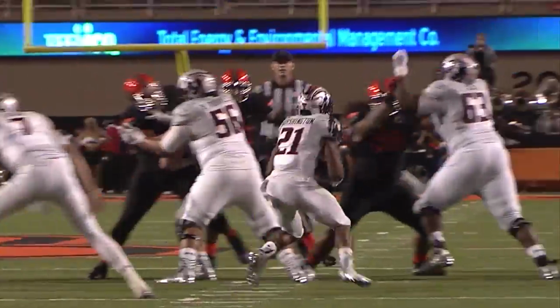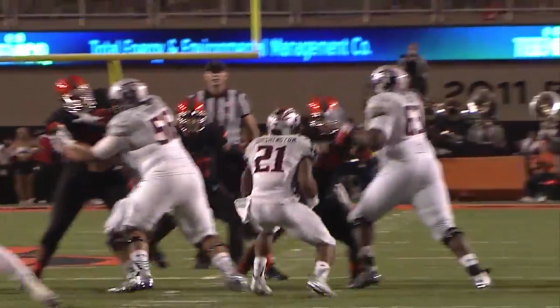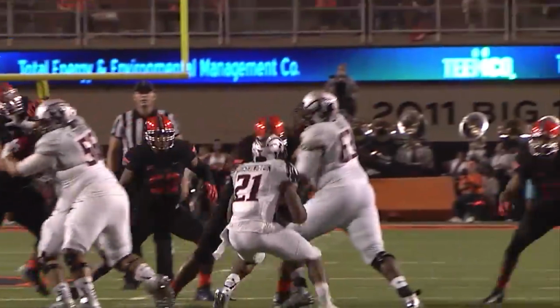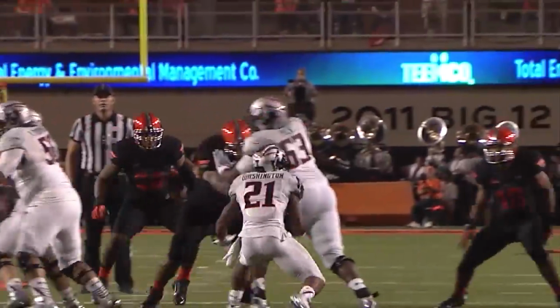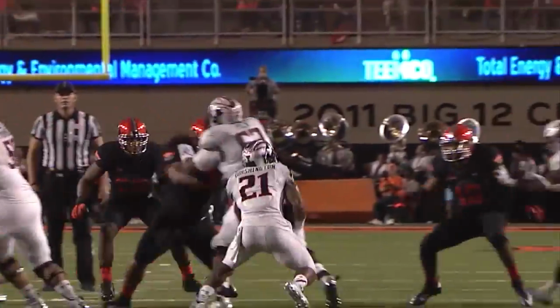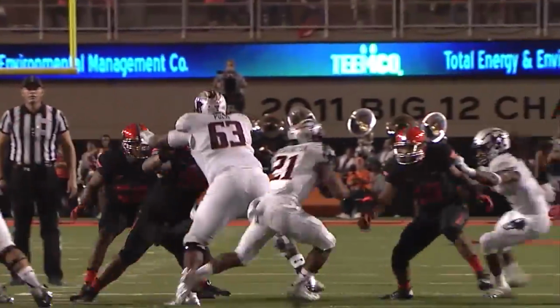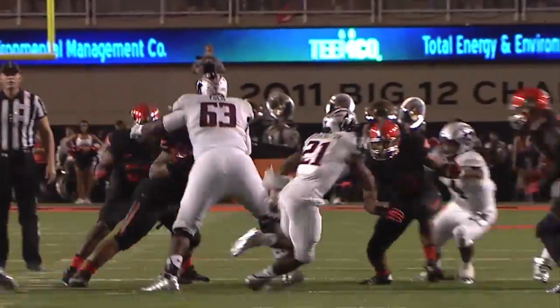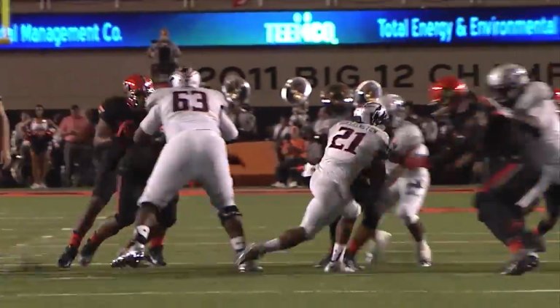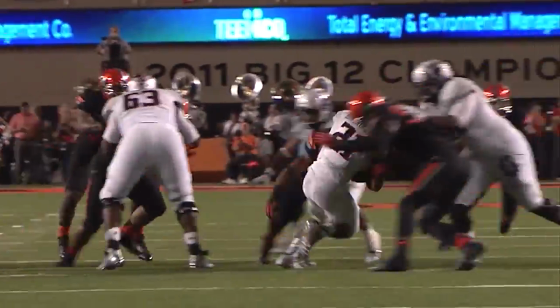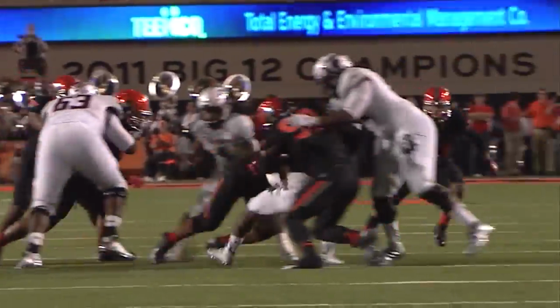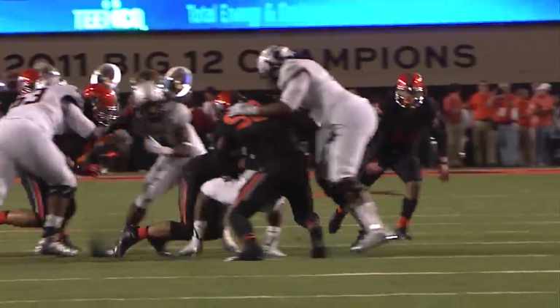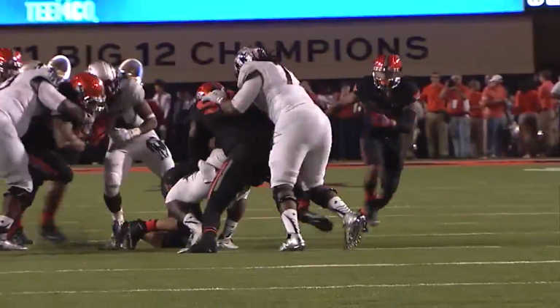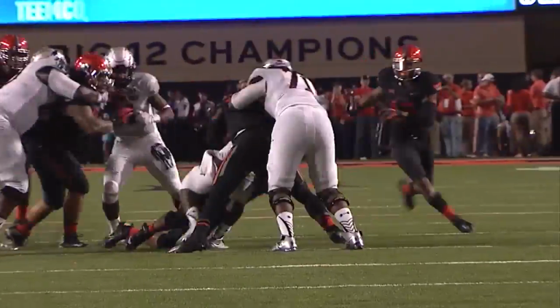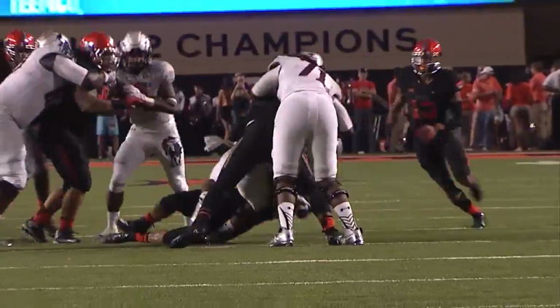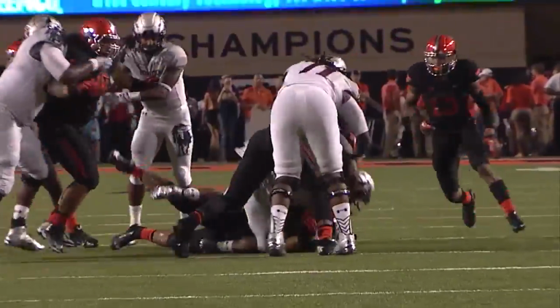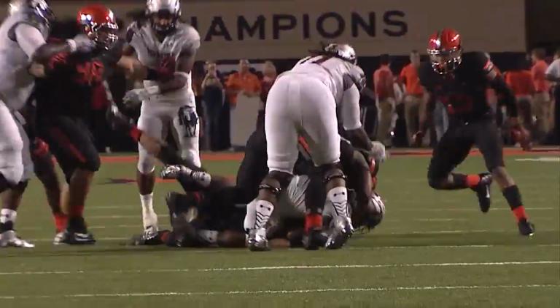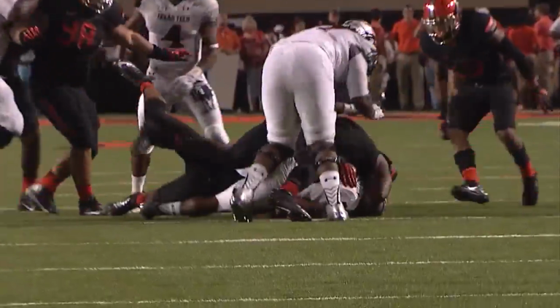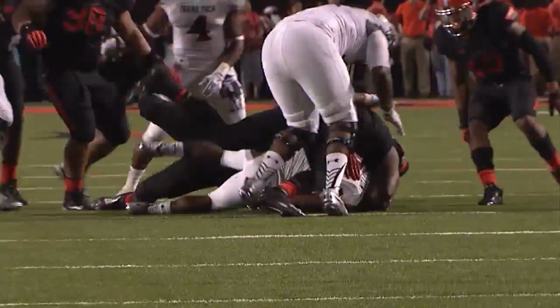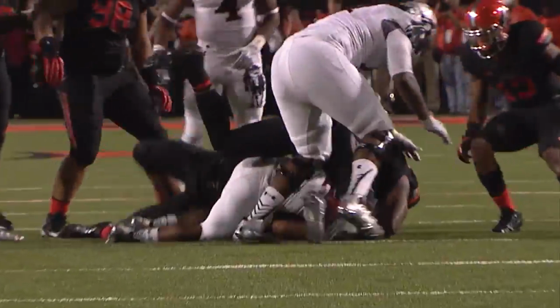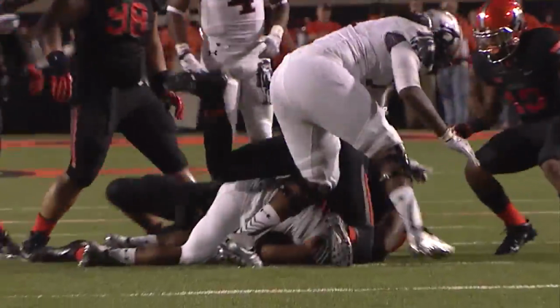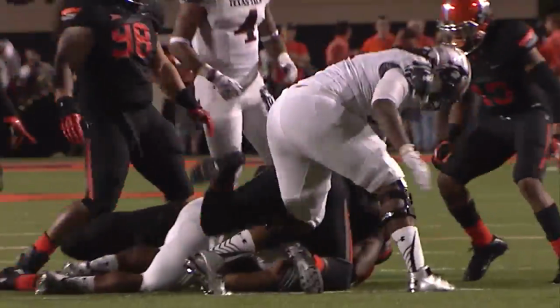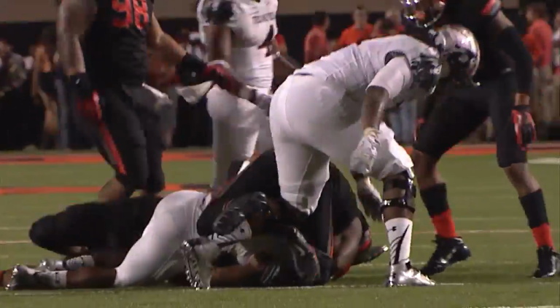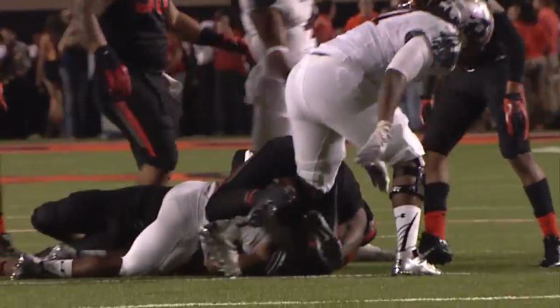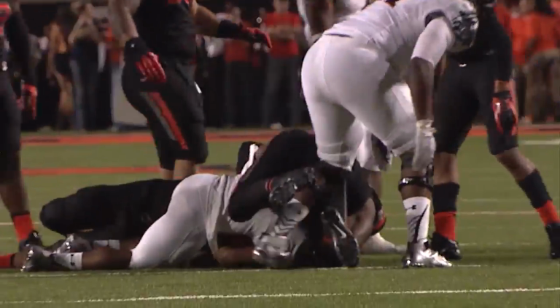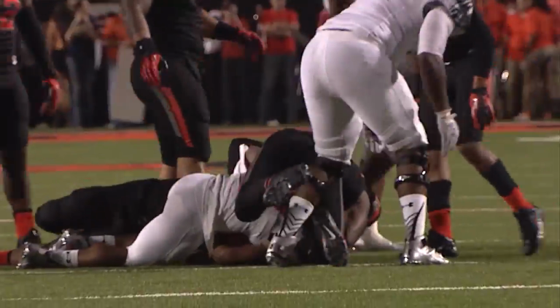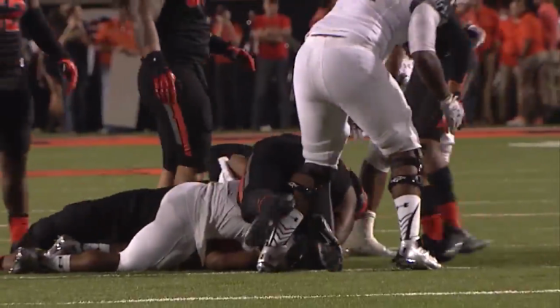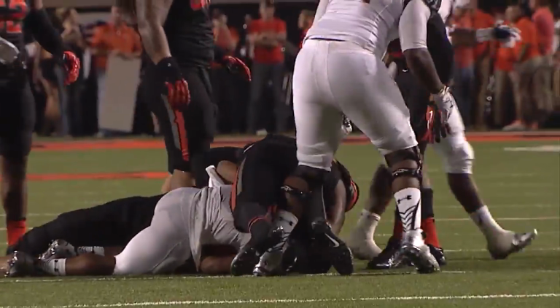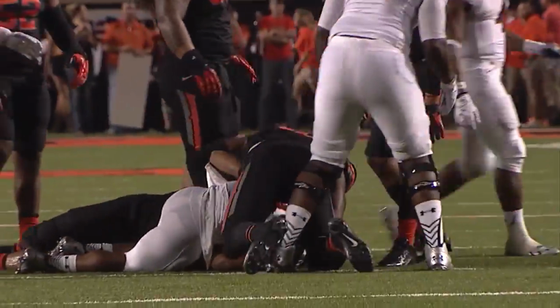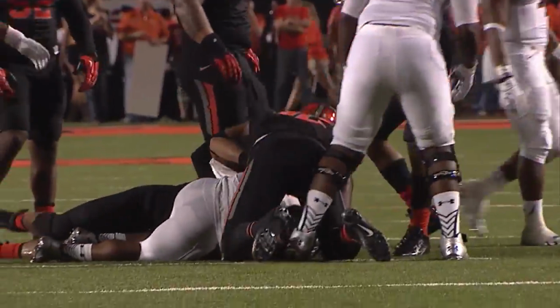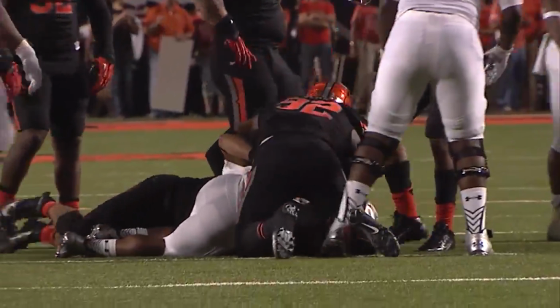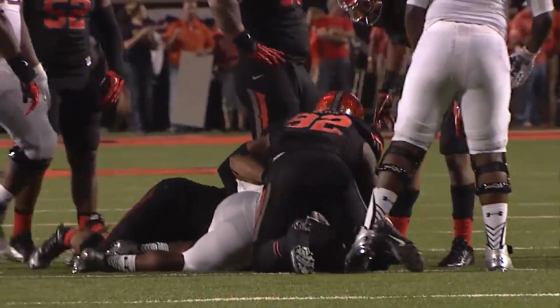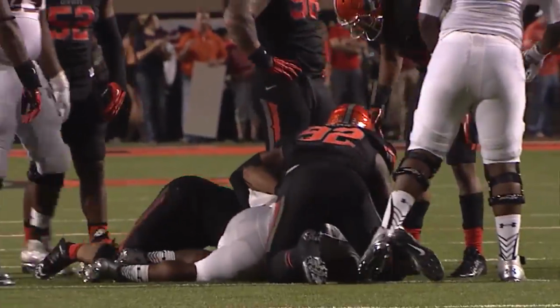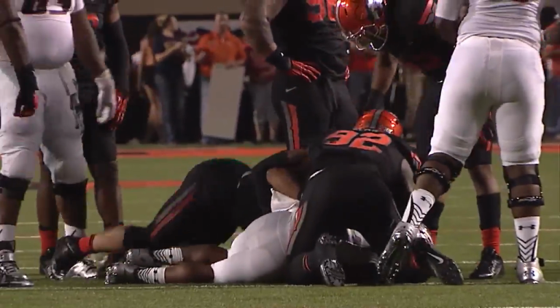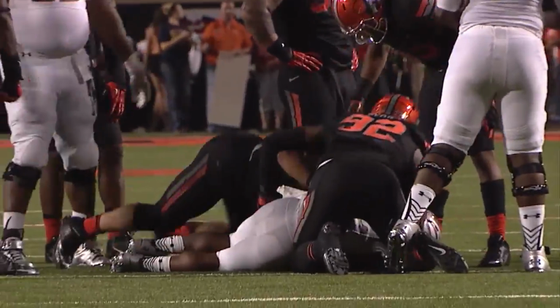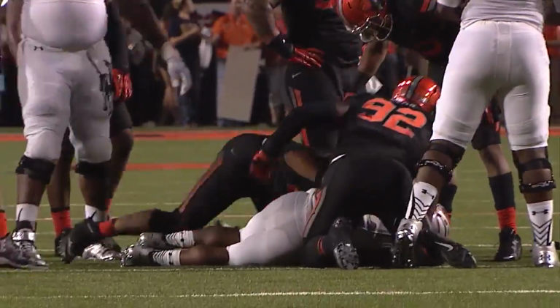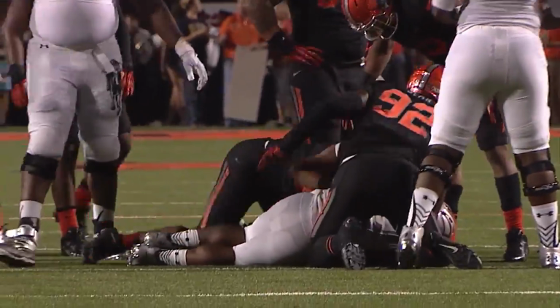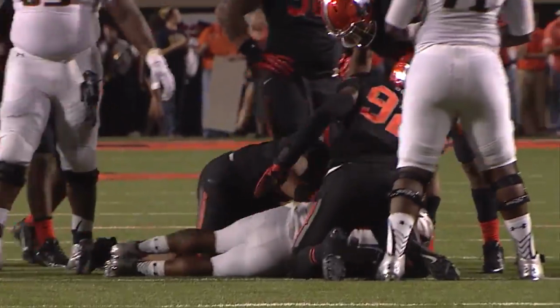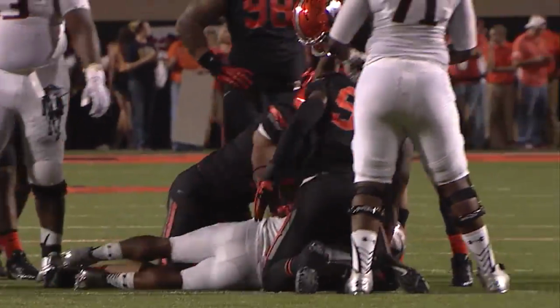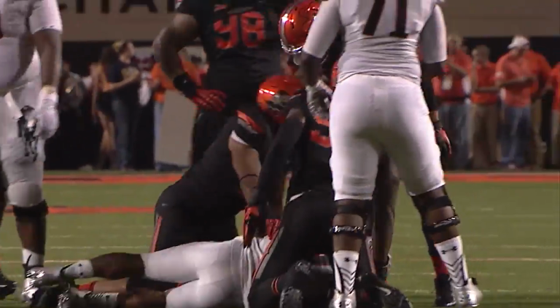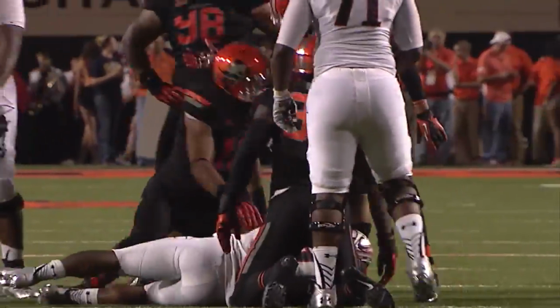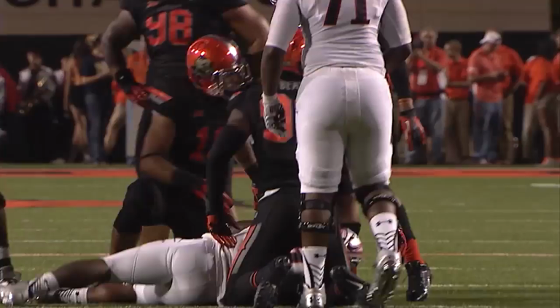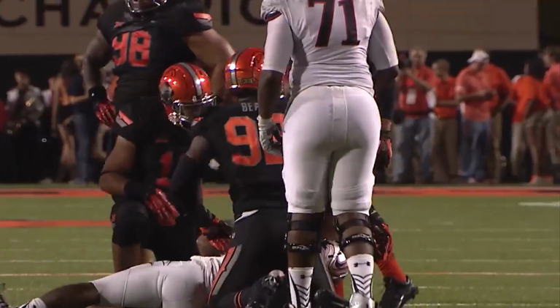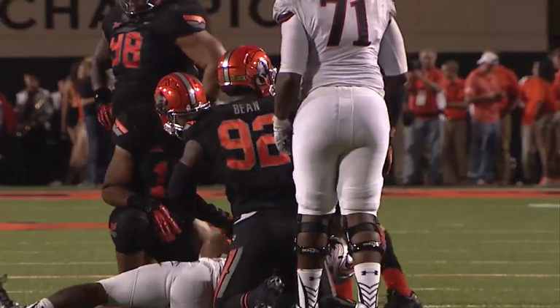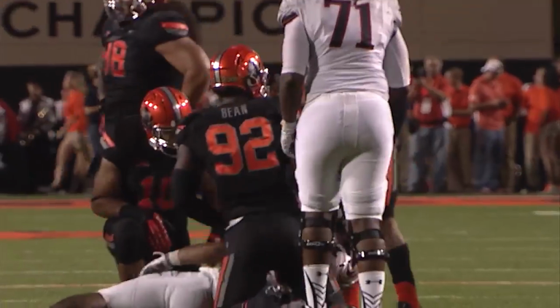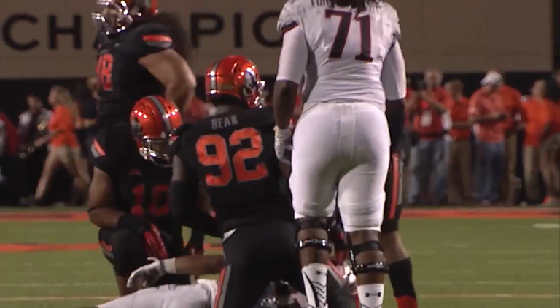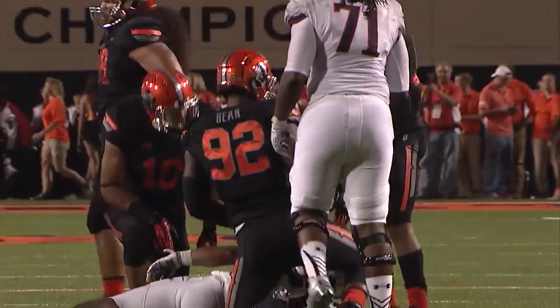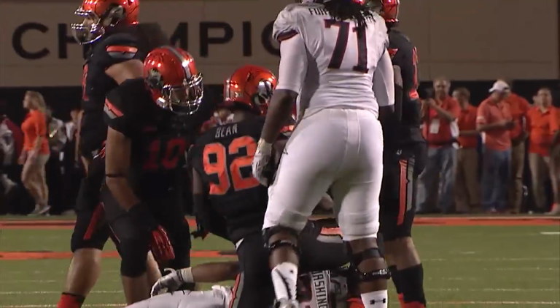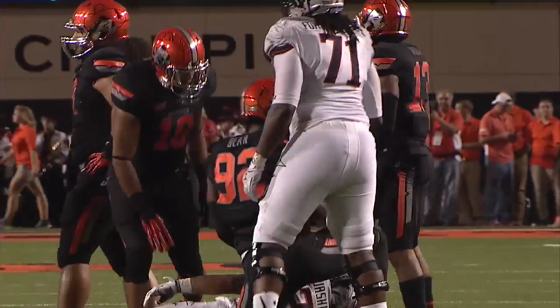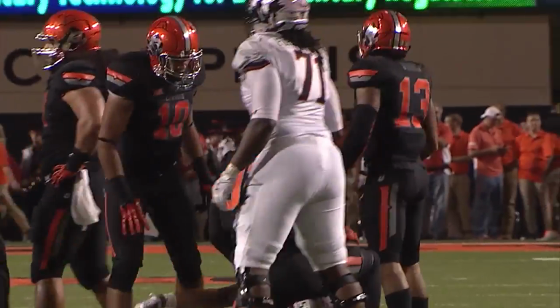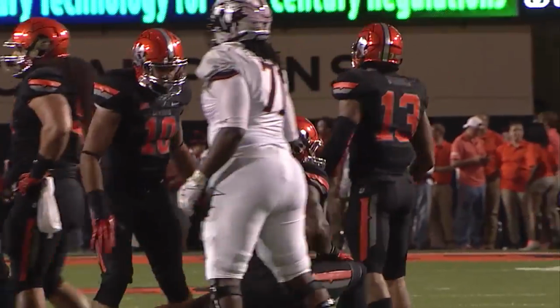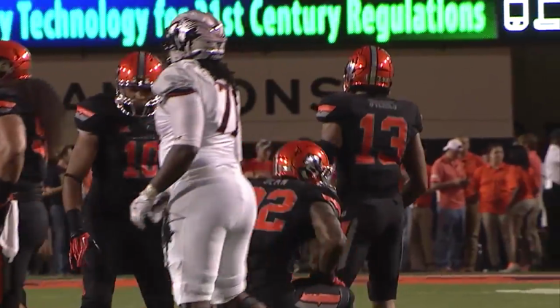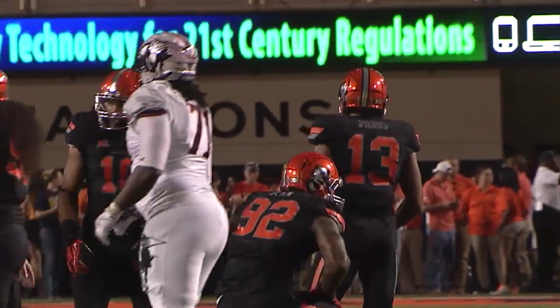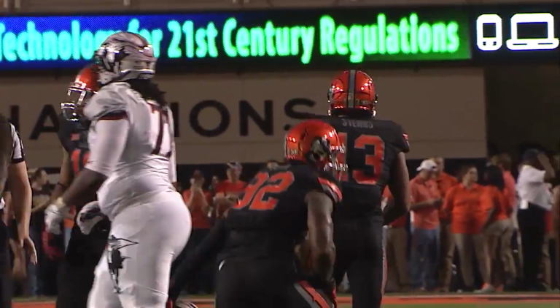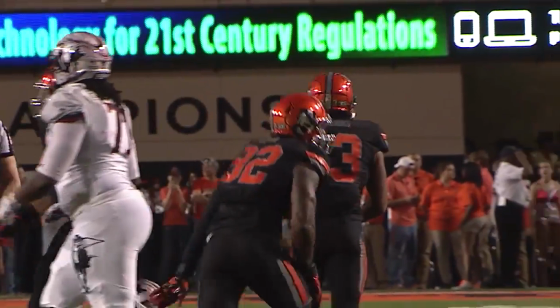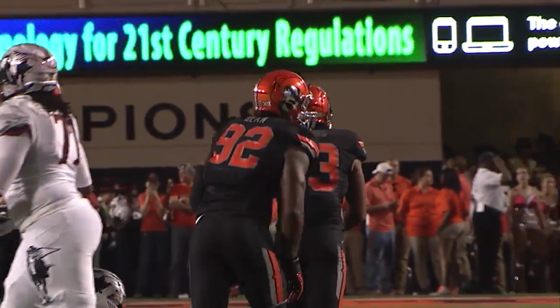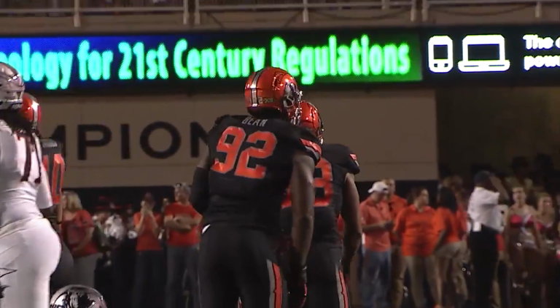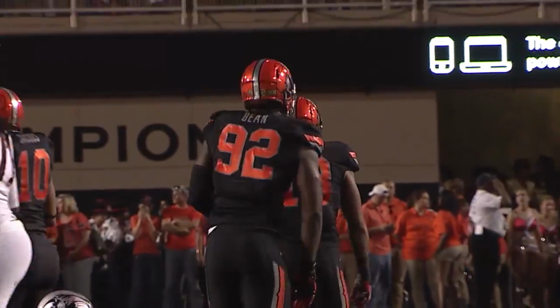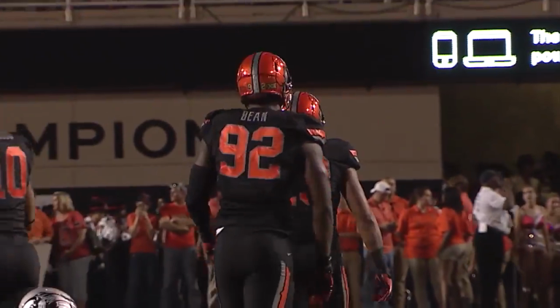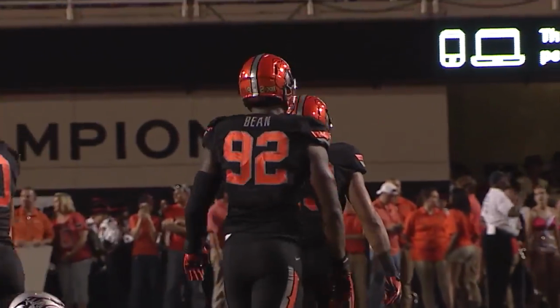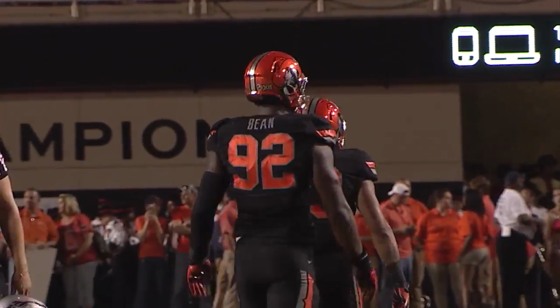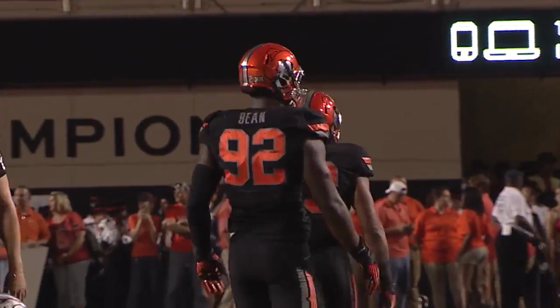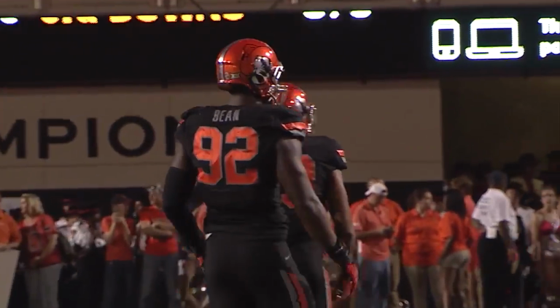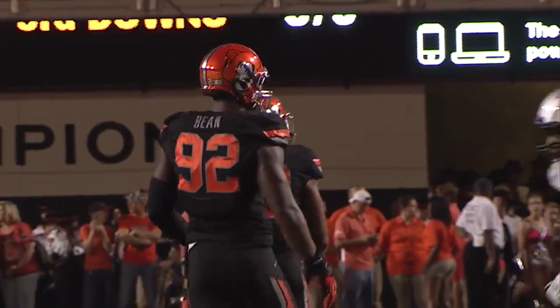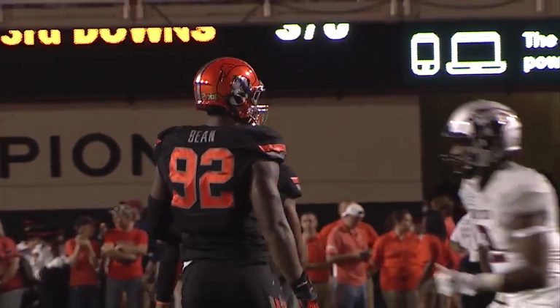Webb takes a shotgun snap, hands it off to Washington, hit at the line of scrimmage — it's stopped for no gain! Second and 10 for Tech from its own 36.